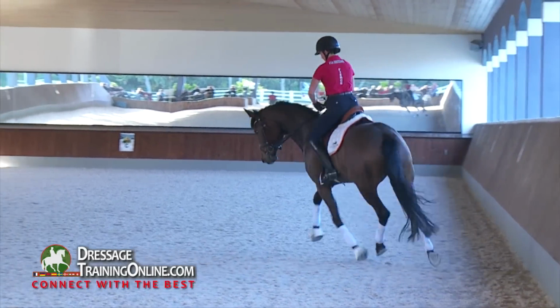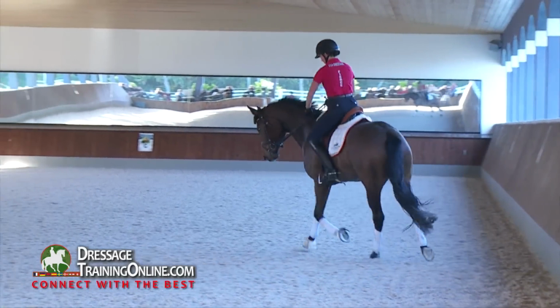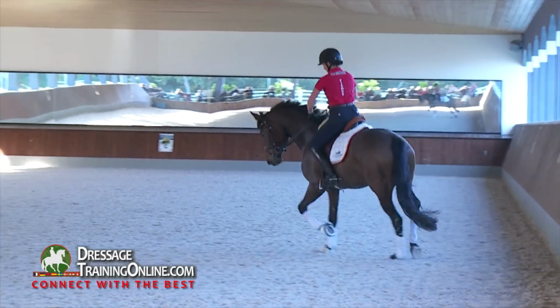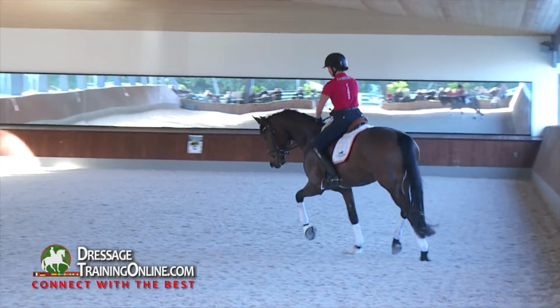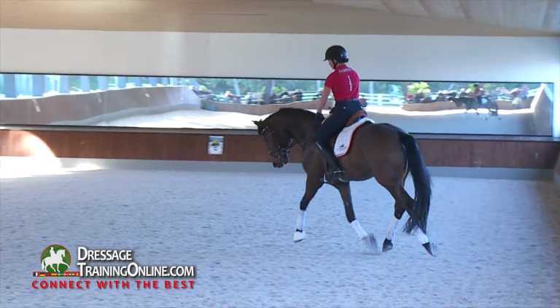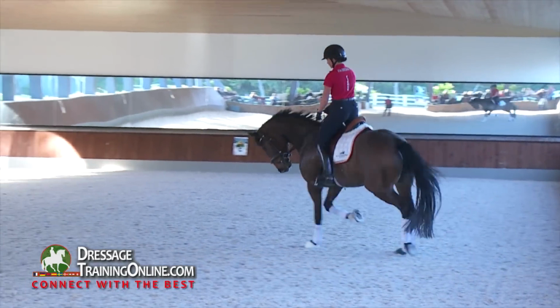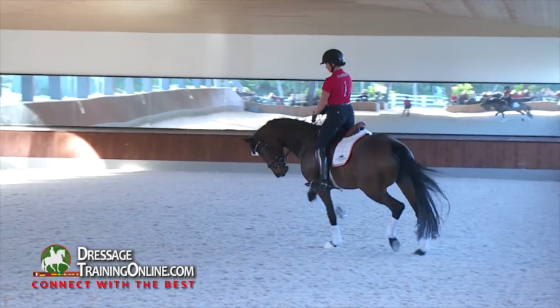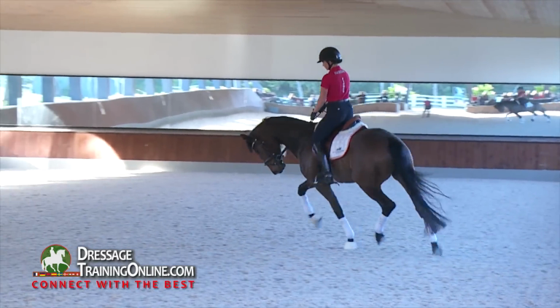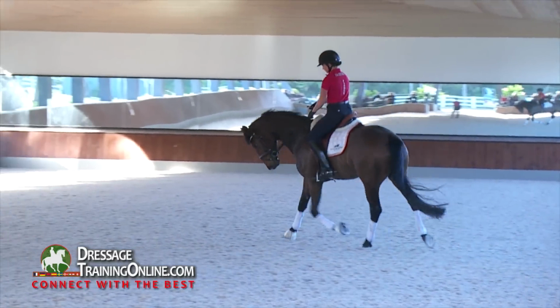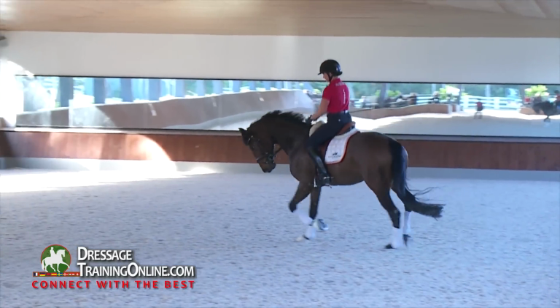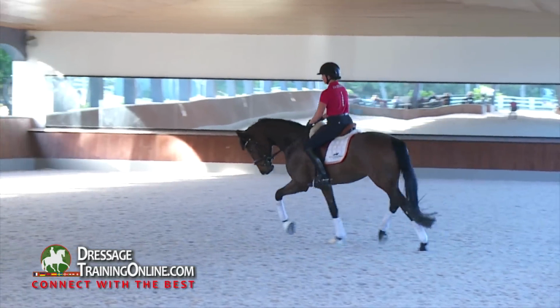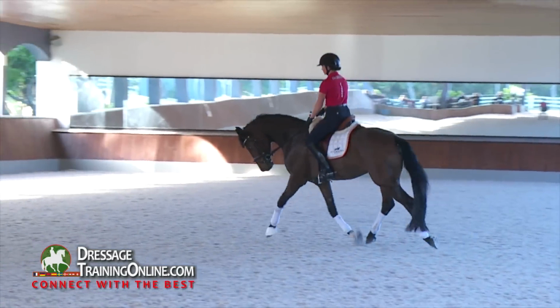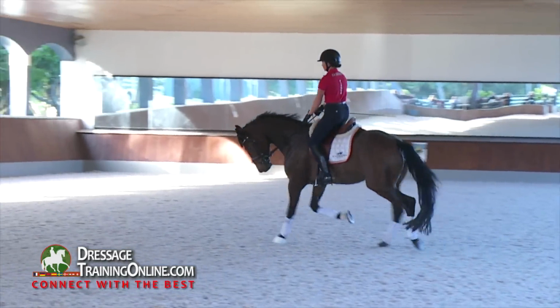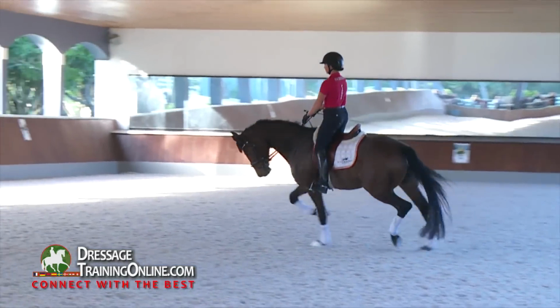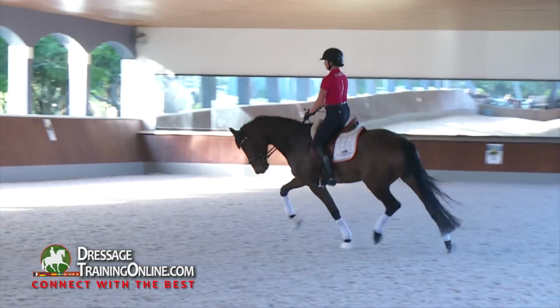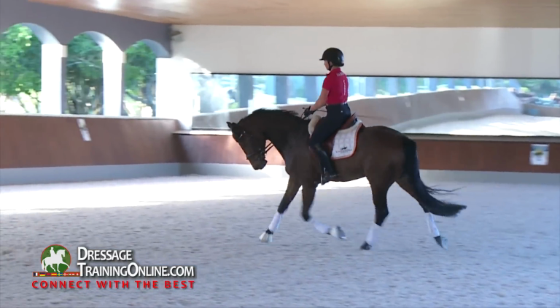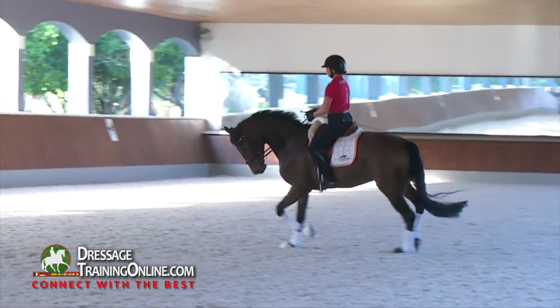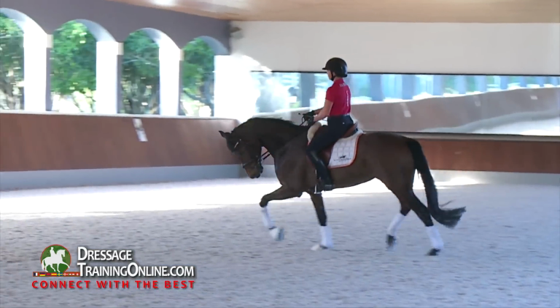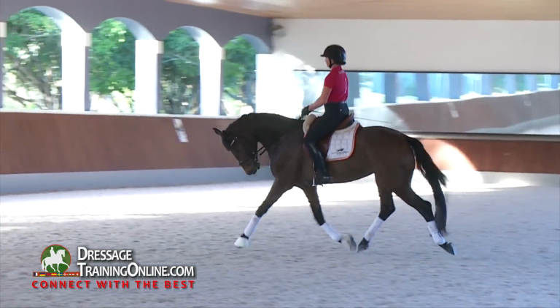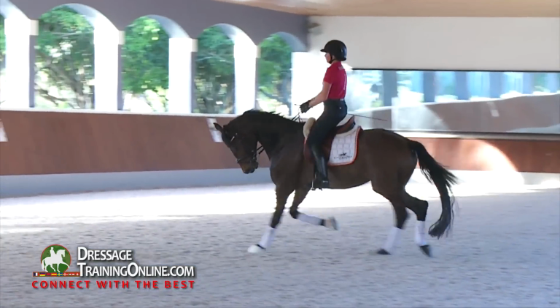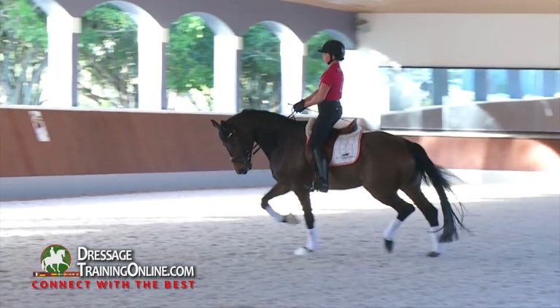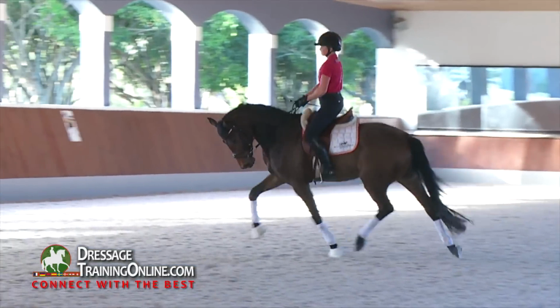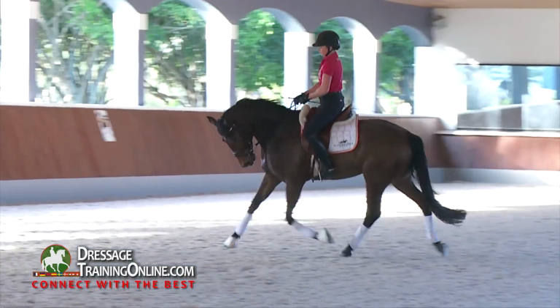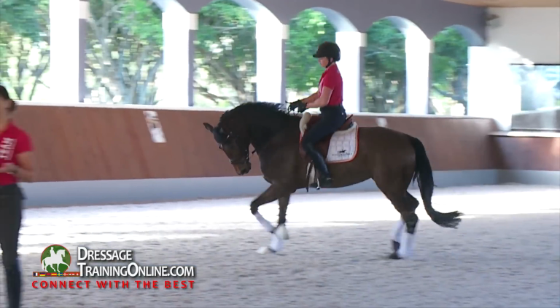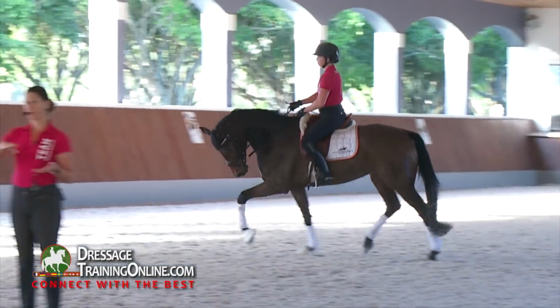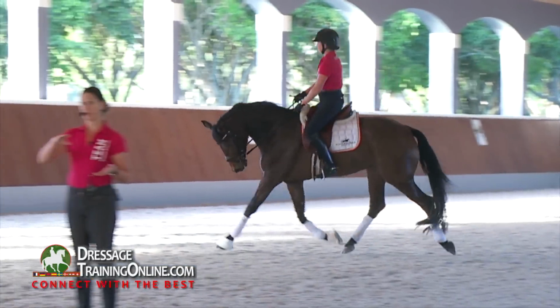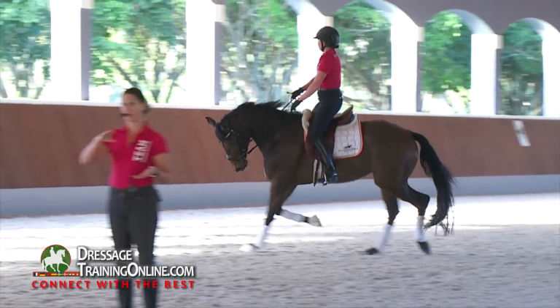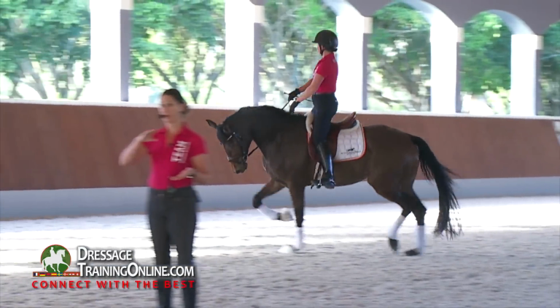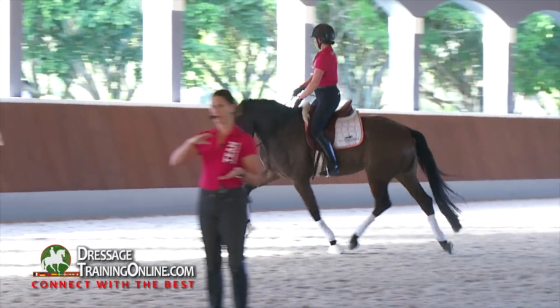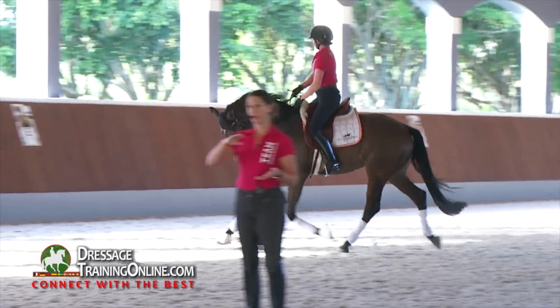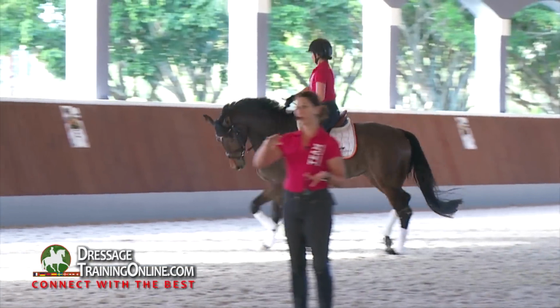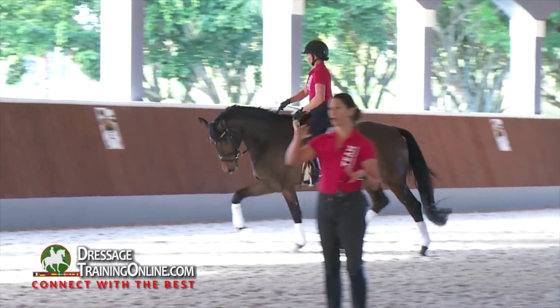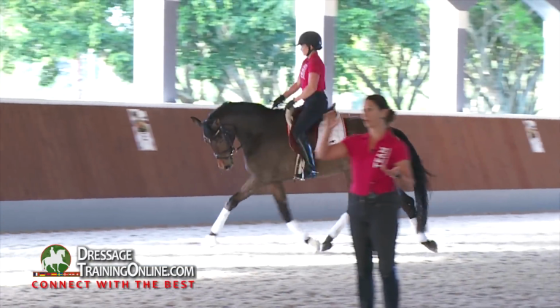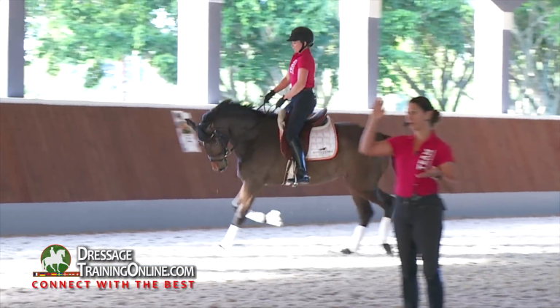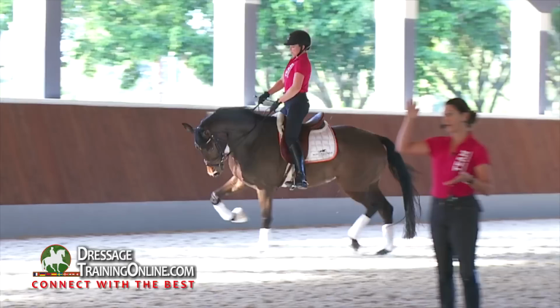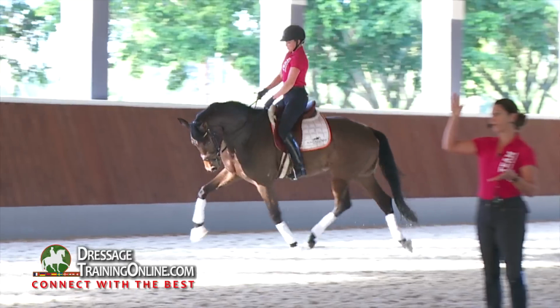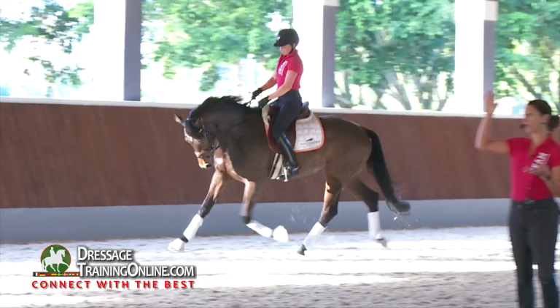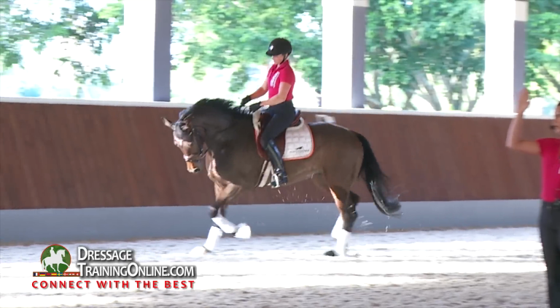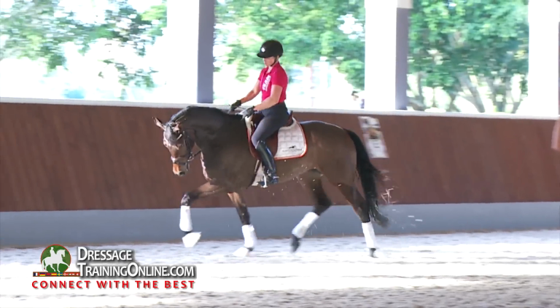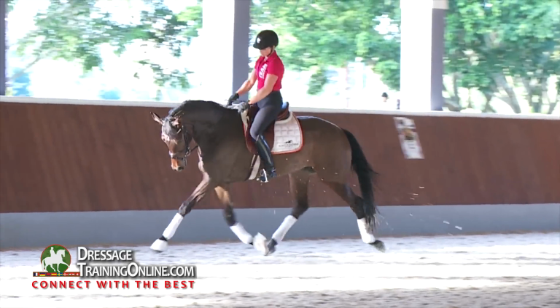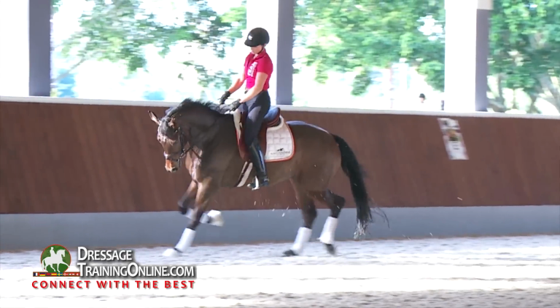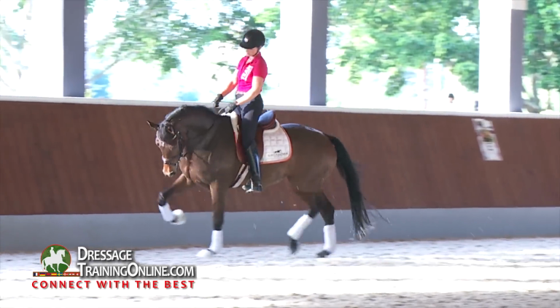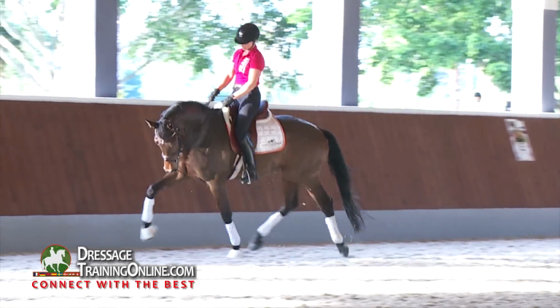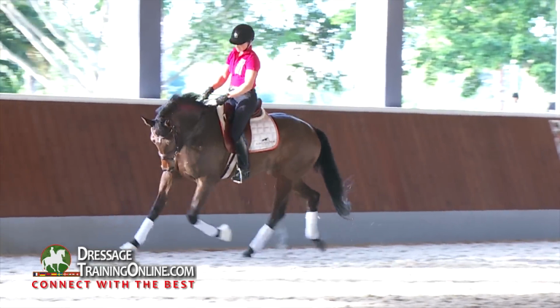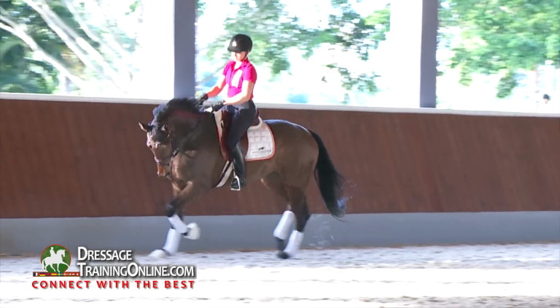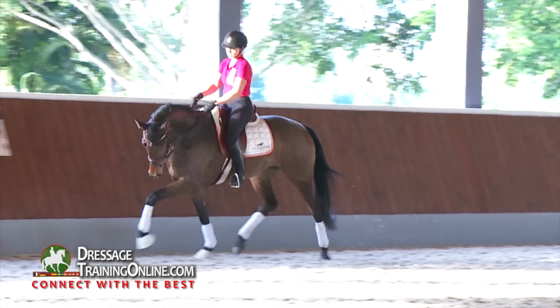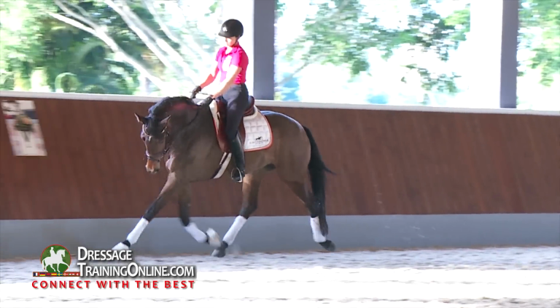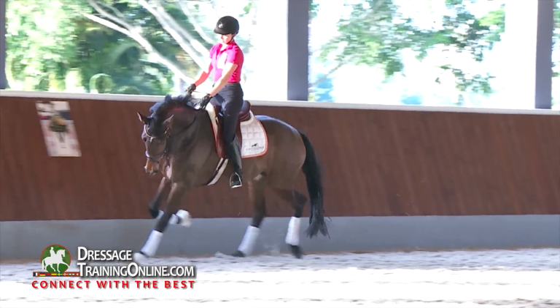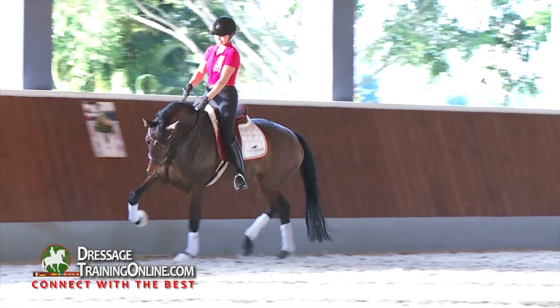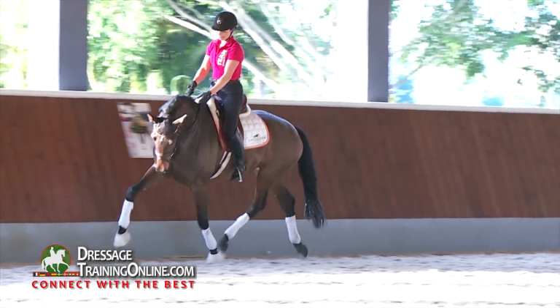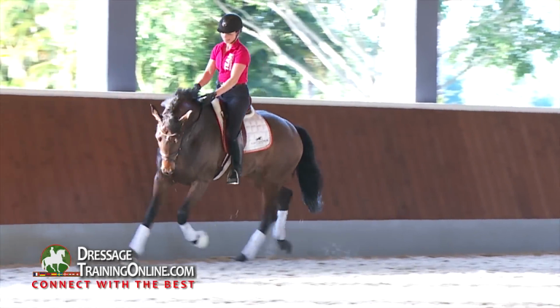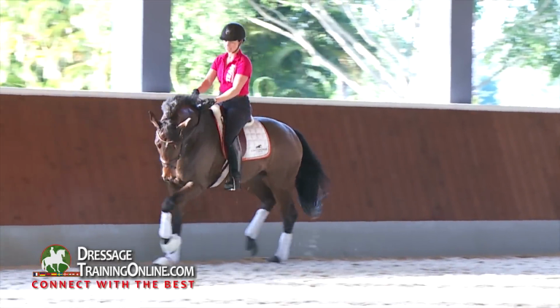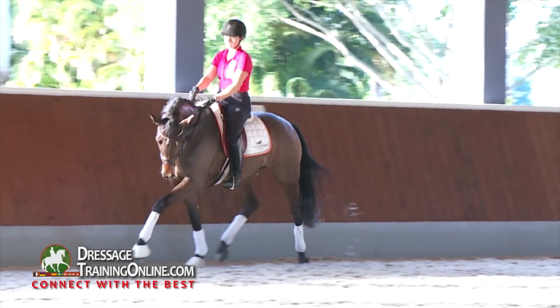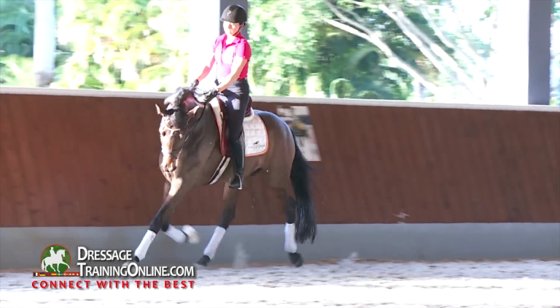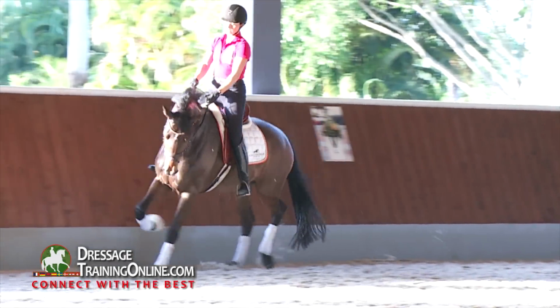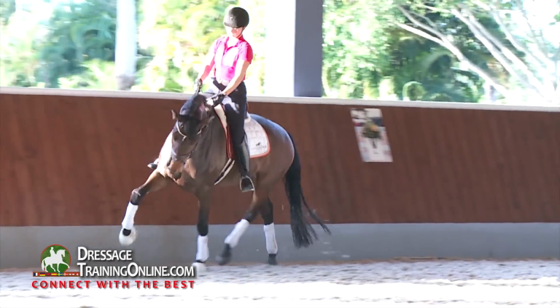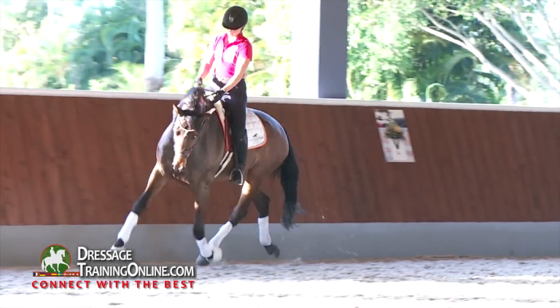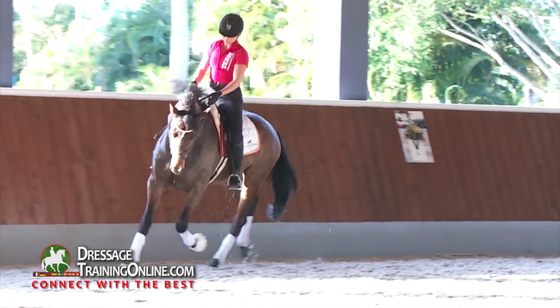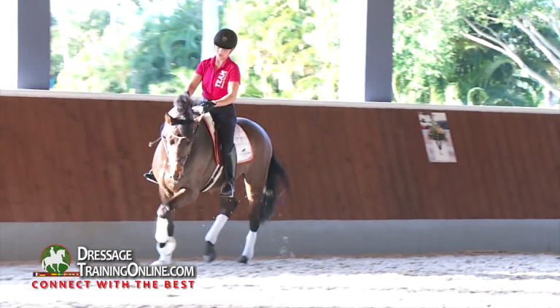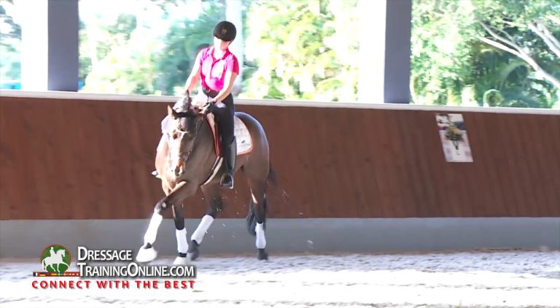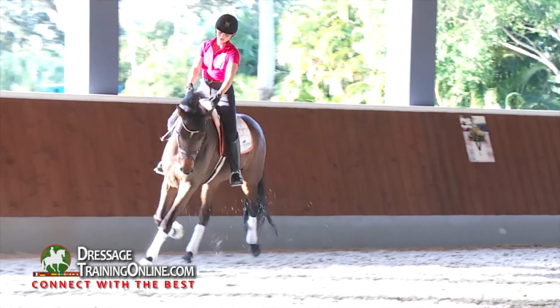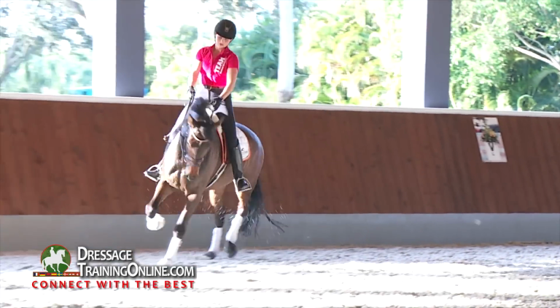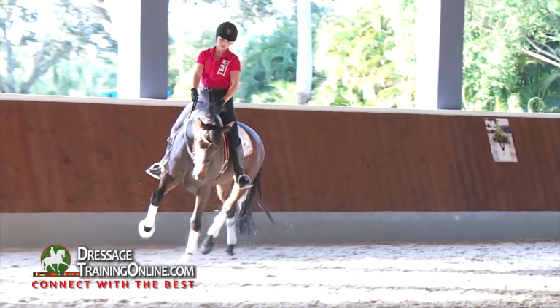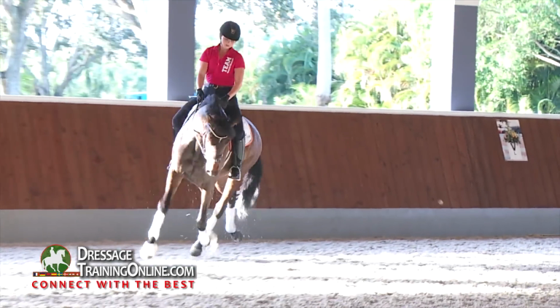You're going to see that as we go through the training levels from four-year-old to five-year-old, six-year-old, seven-year-old. We have several horses to show you today.